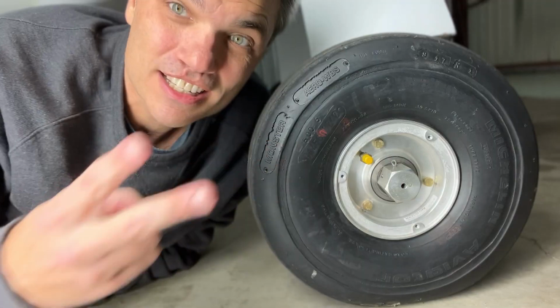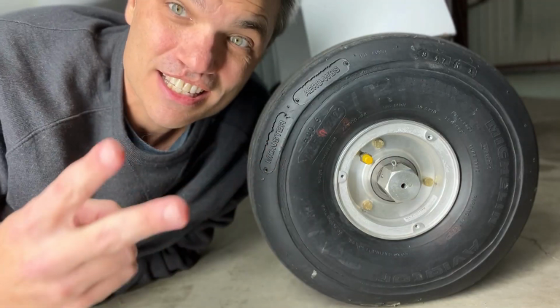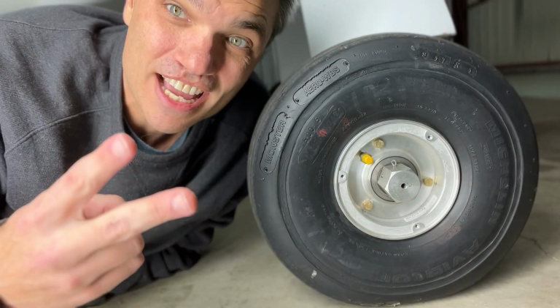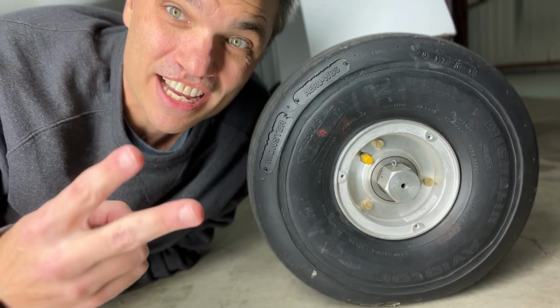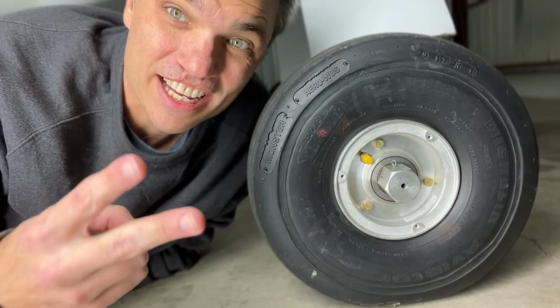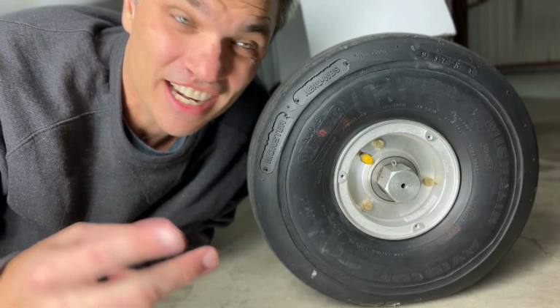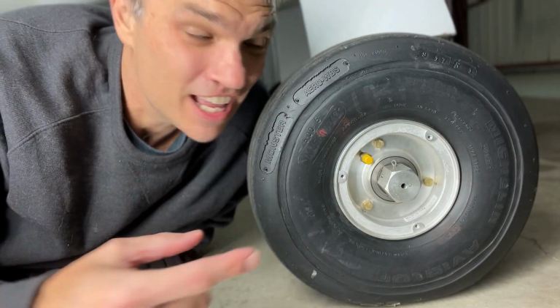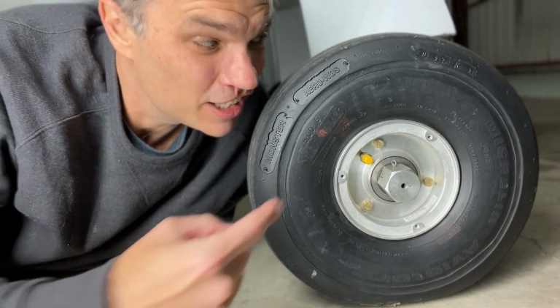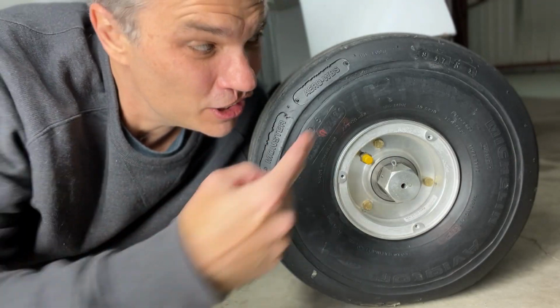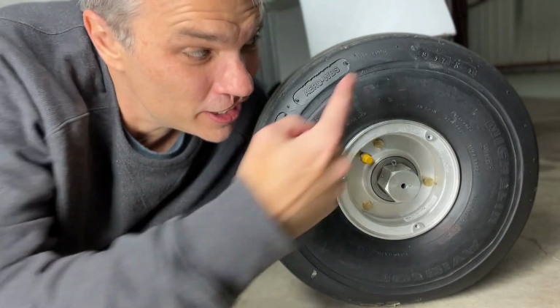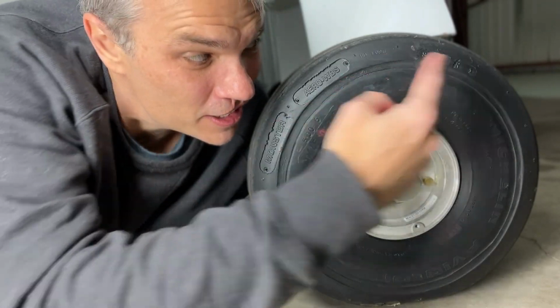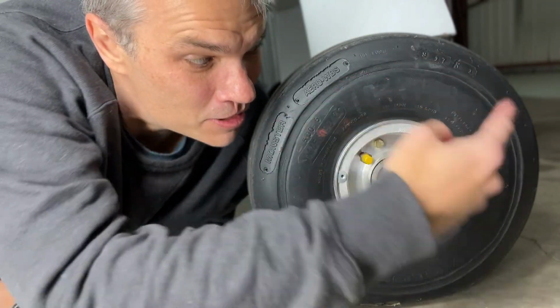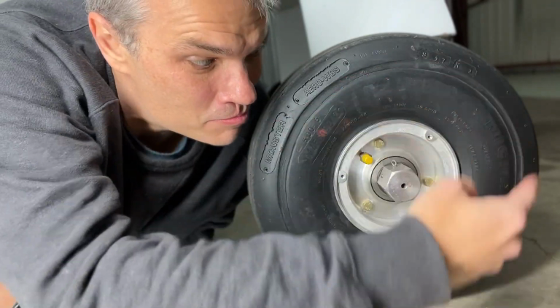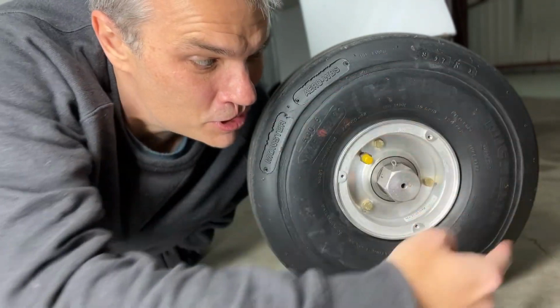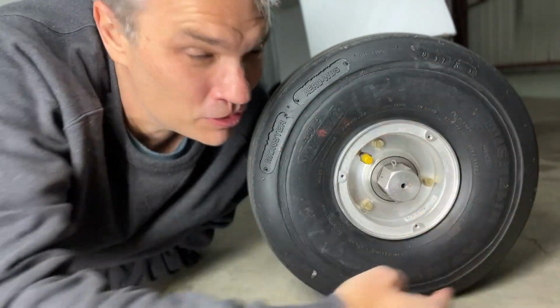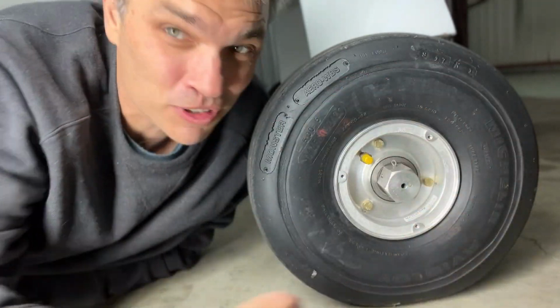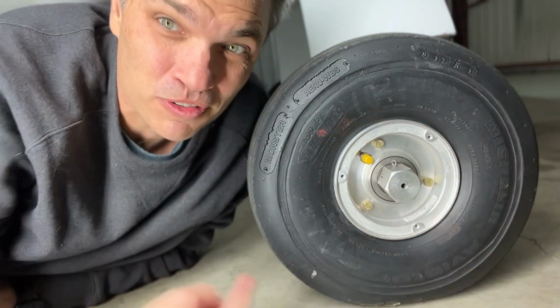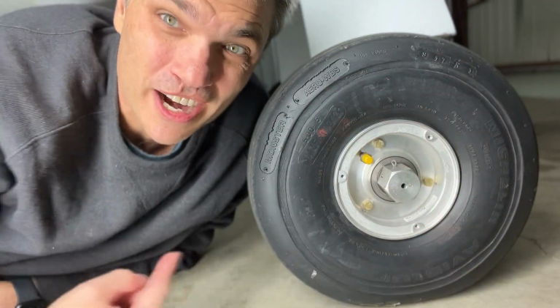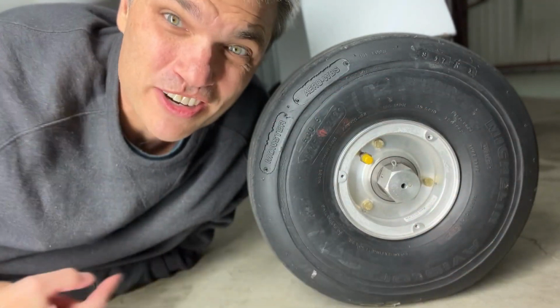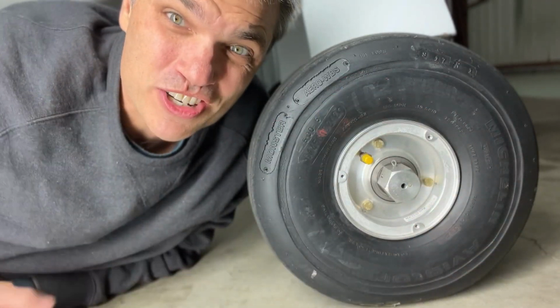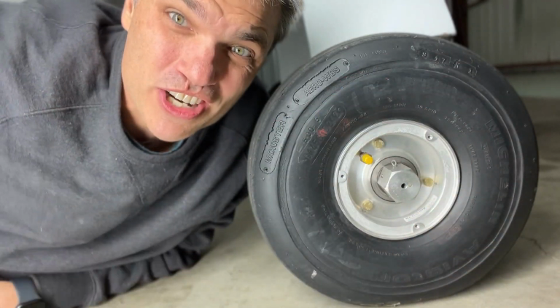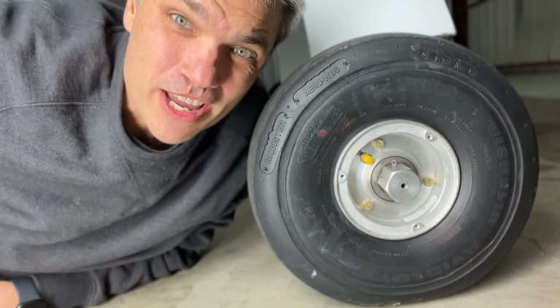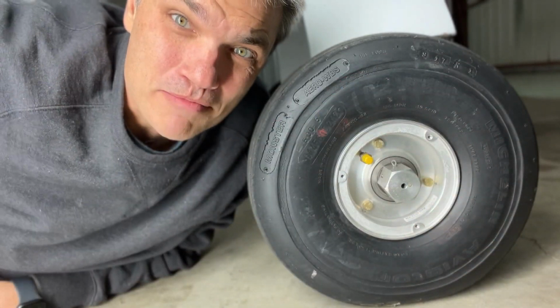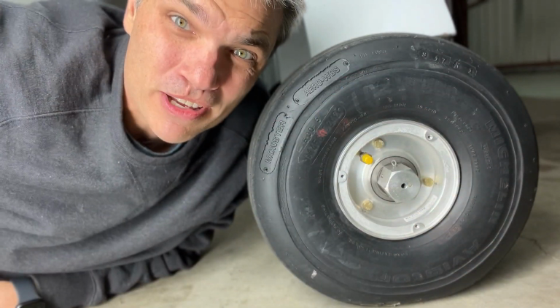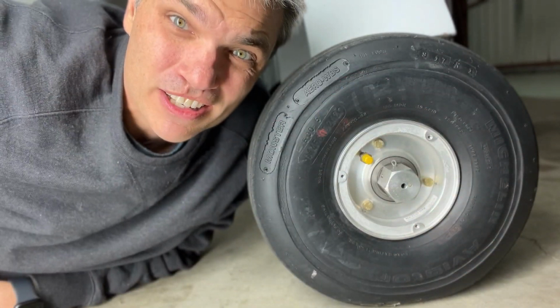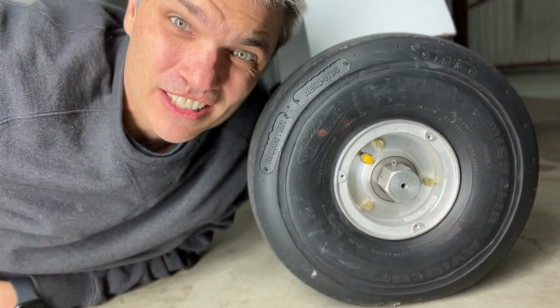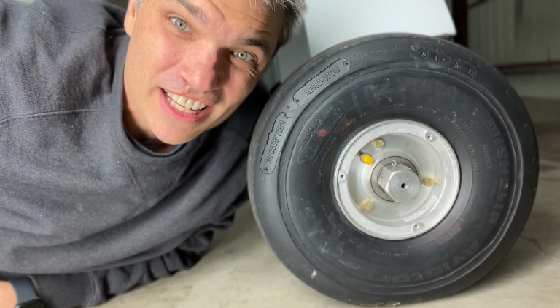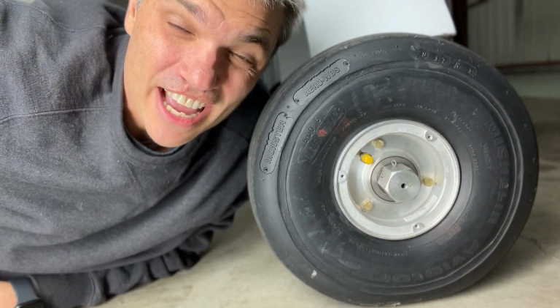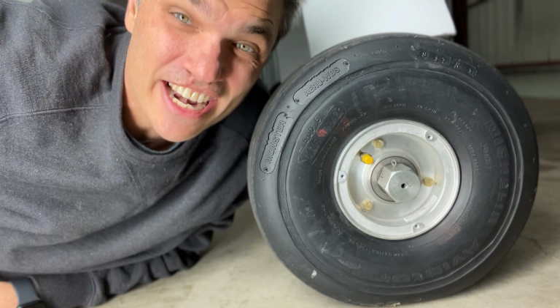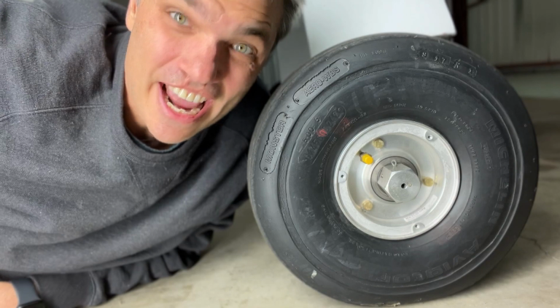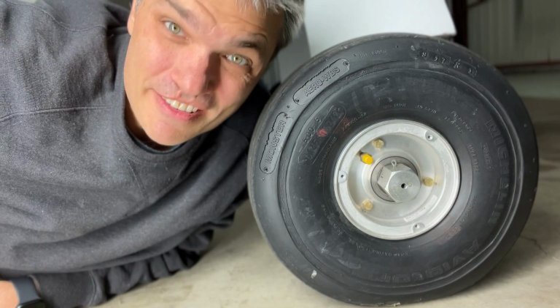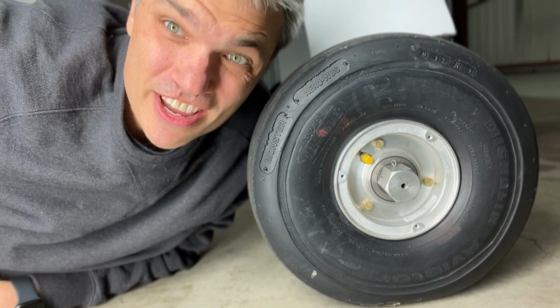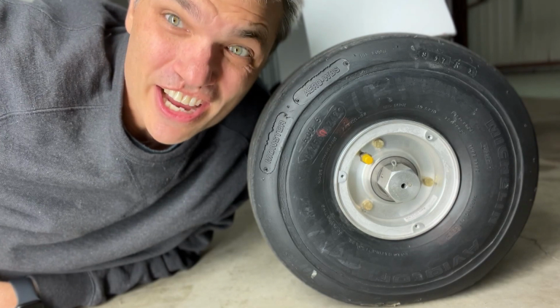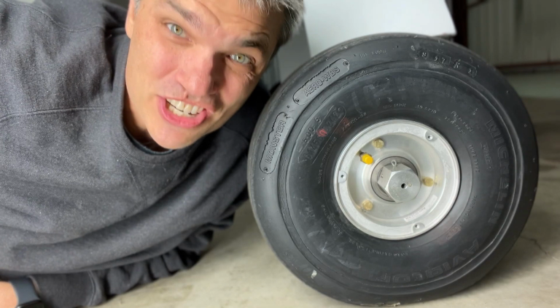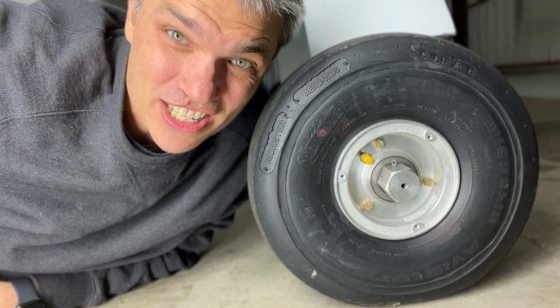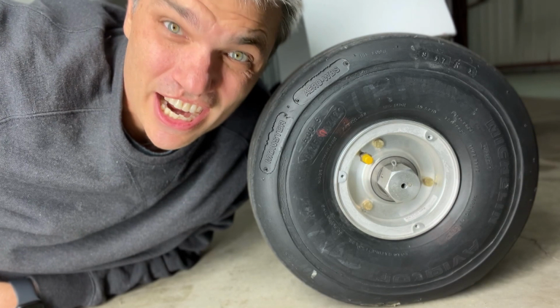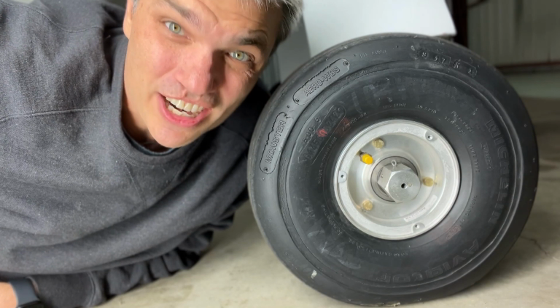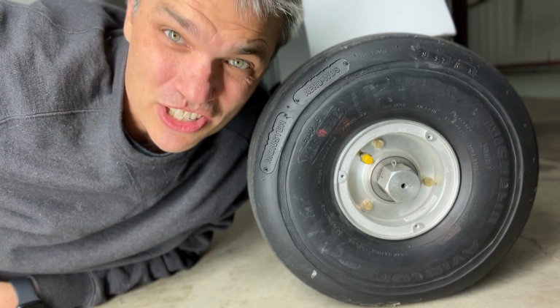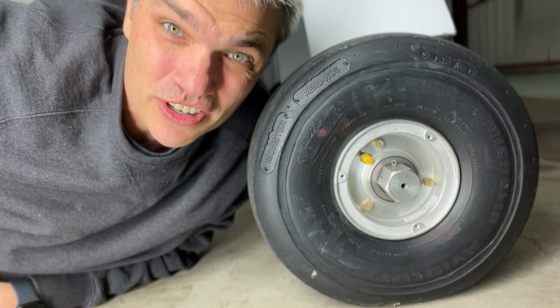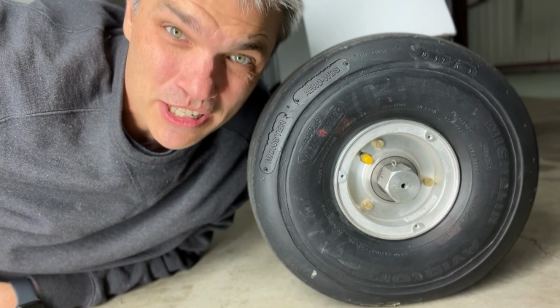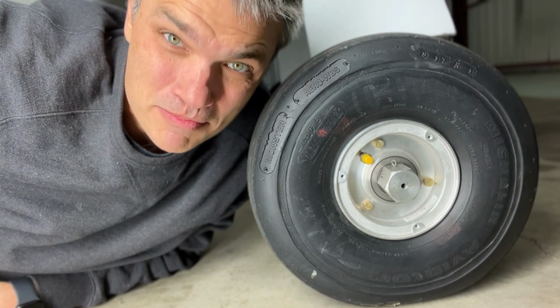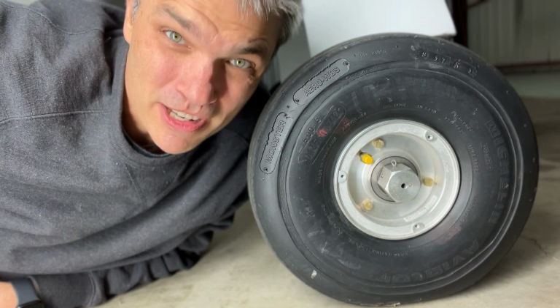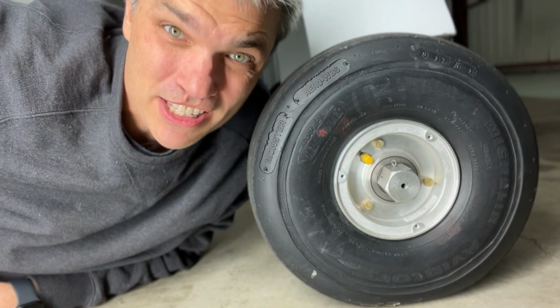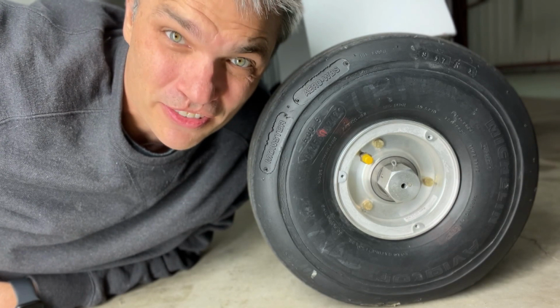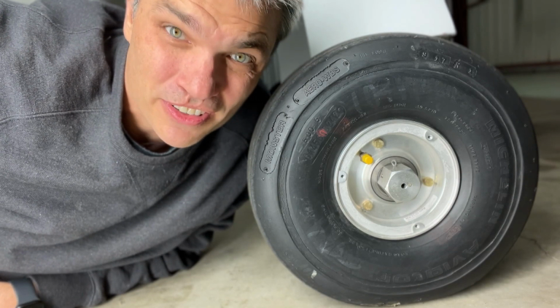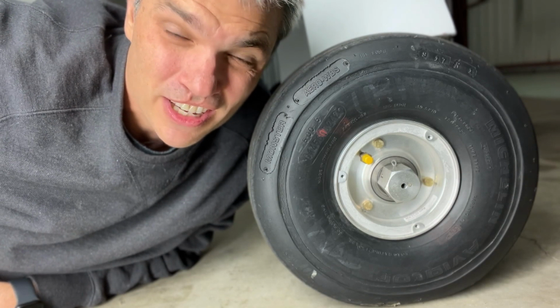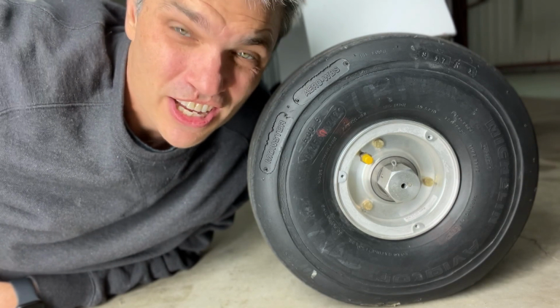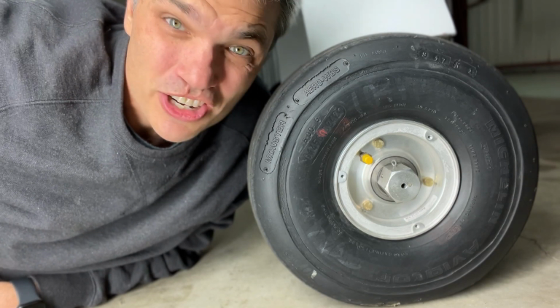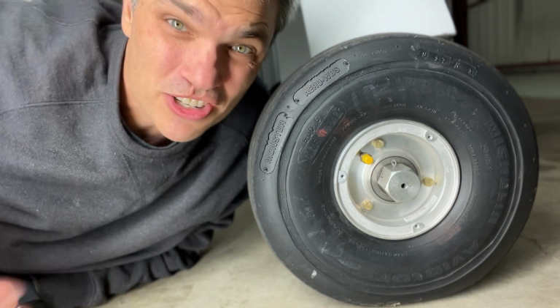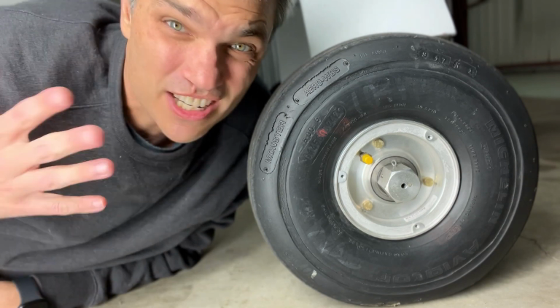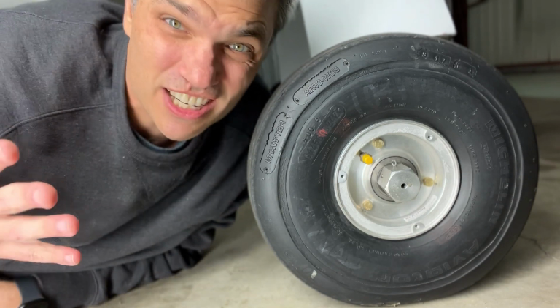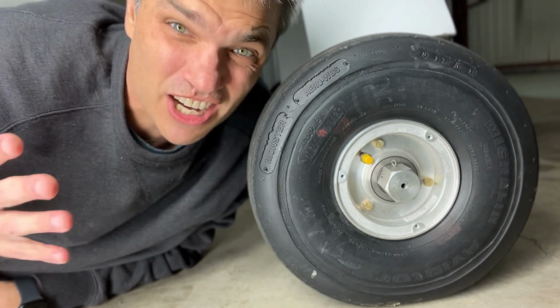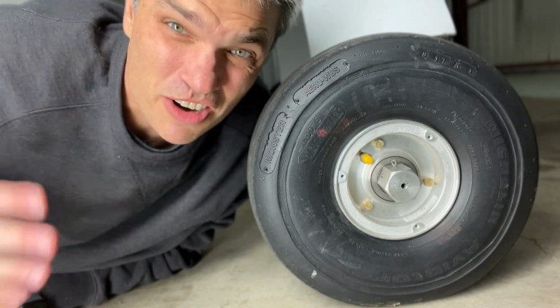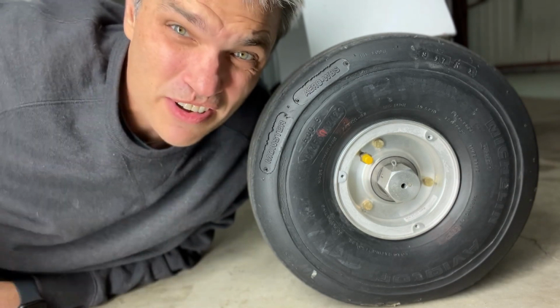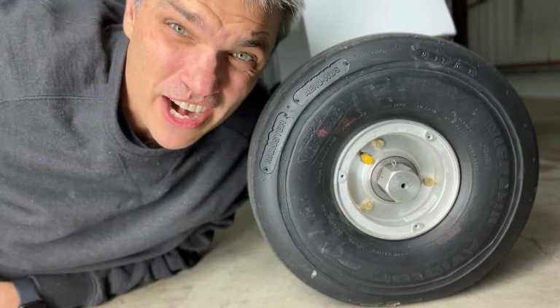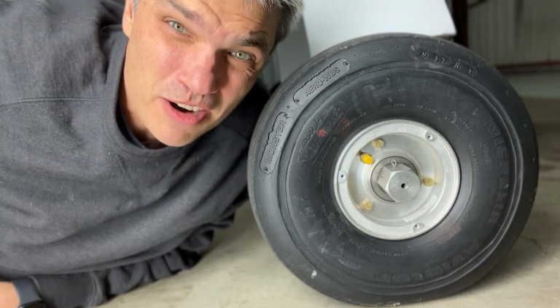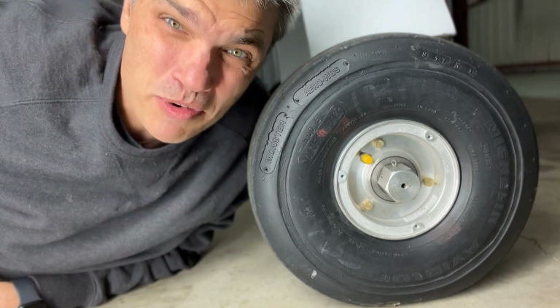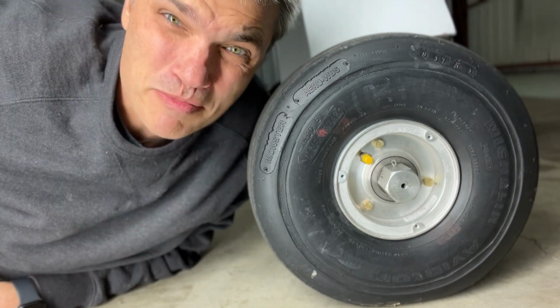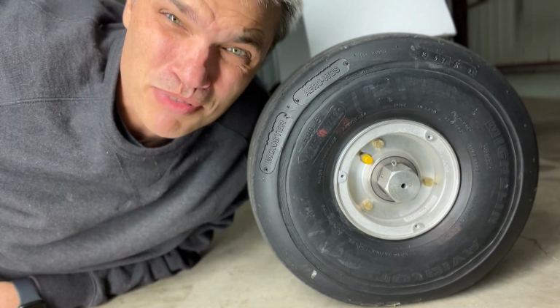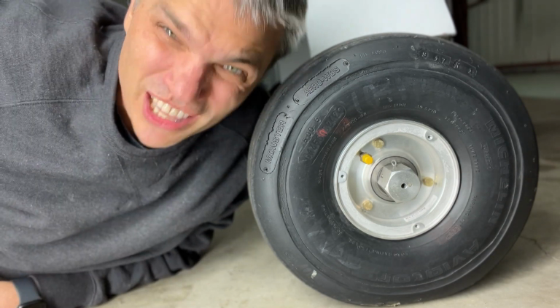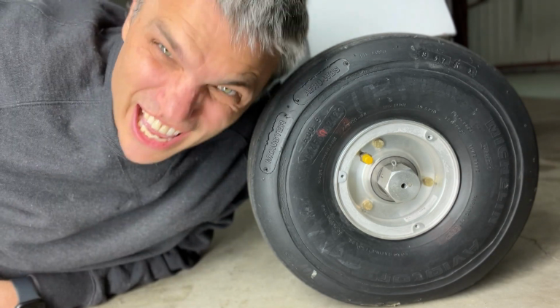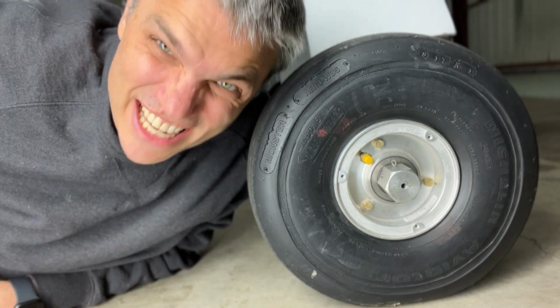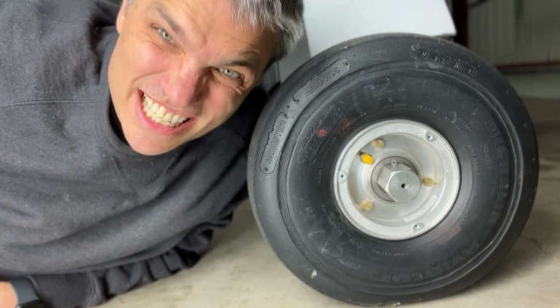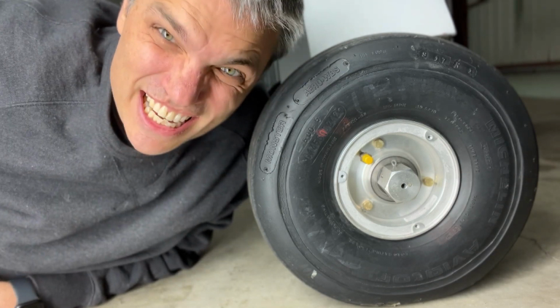Second, look at this beautiful round shape. Aviation tires are expensive — you're just gonna cover that up with plastic?